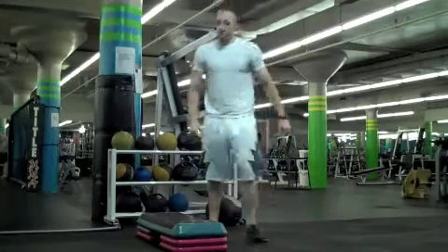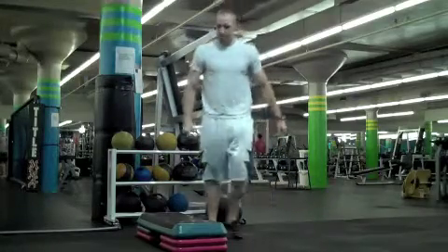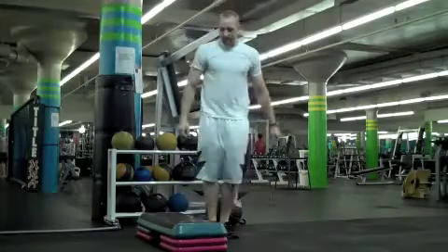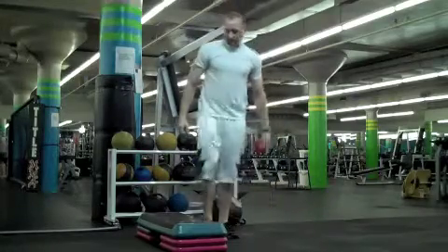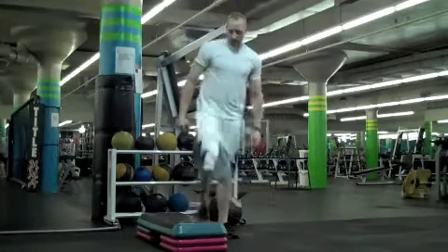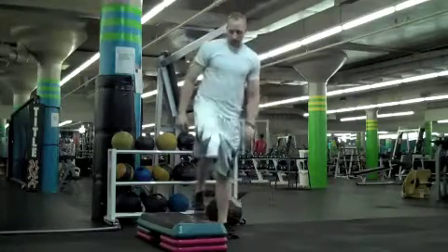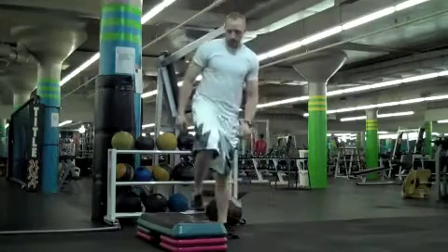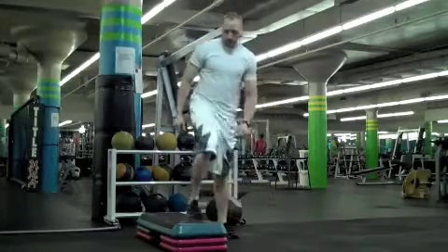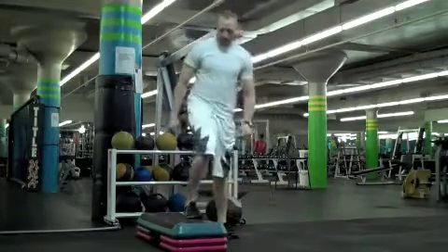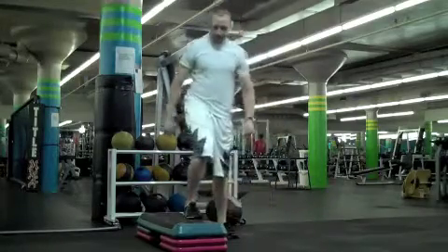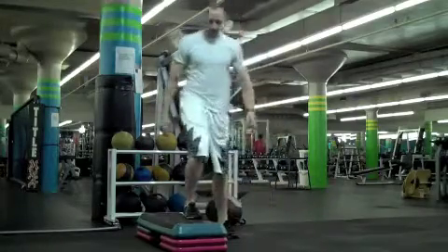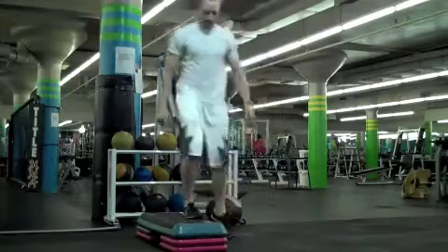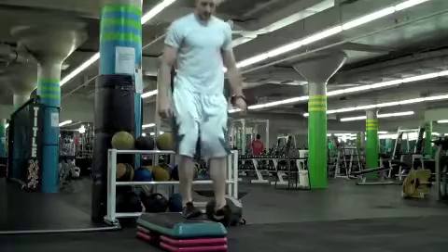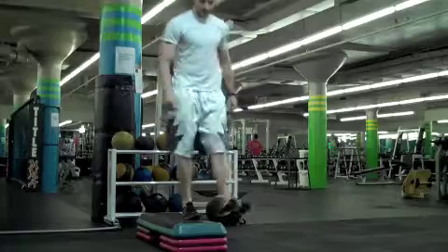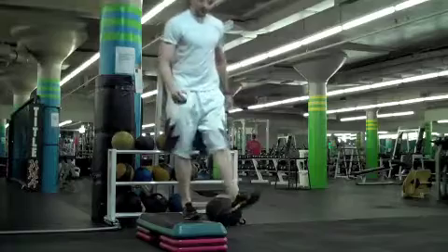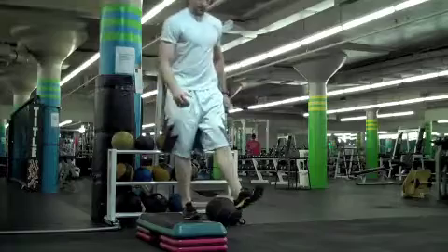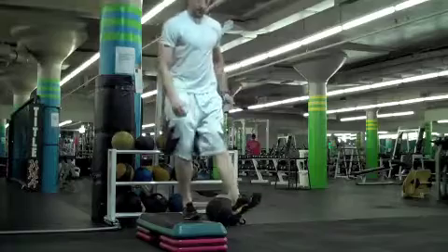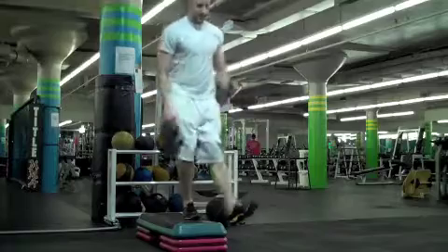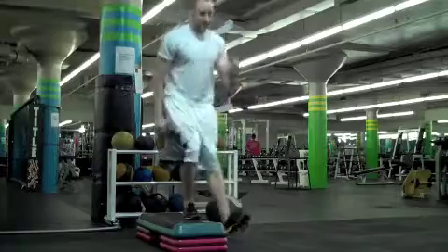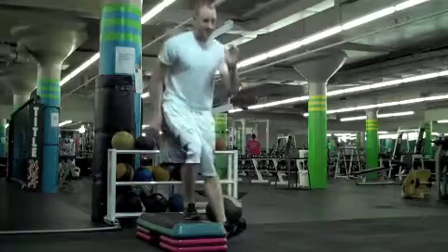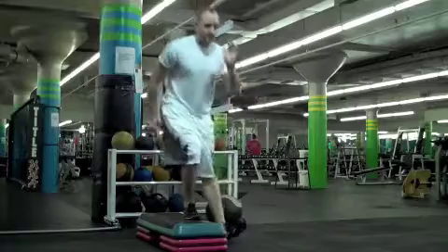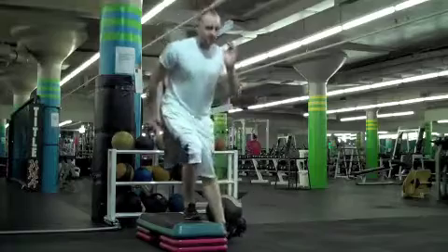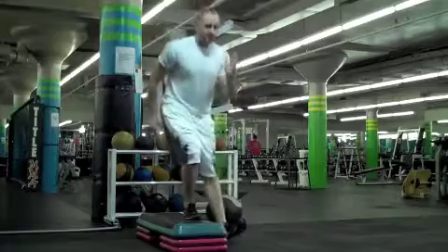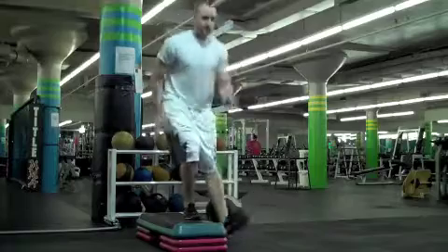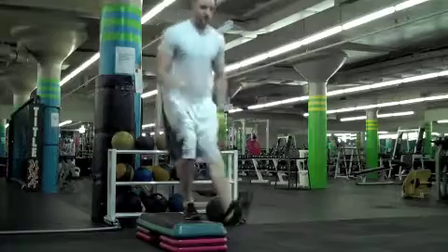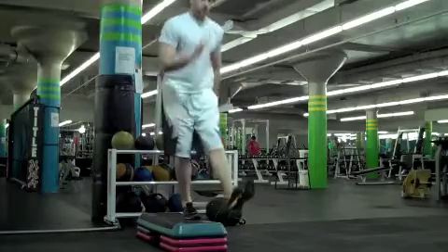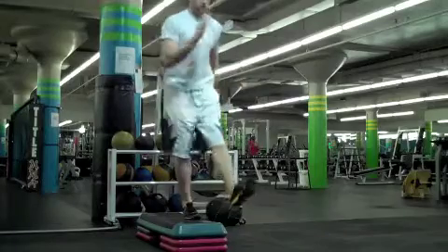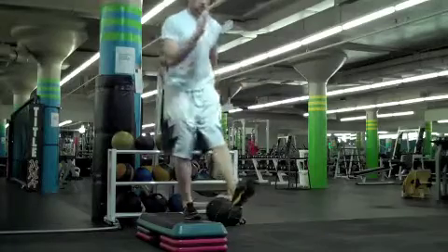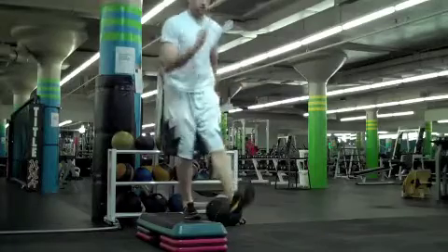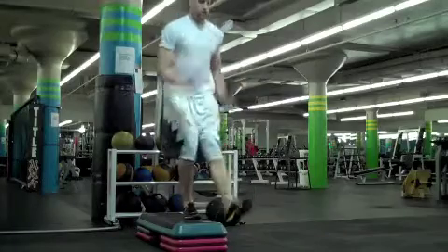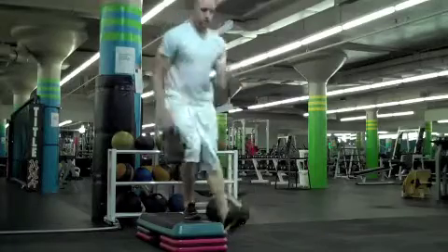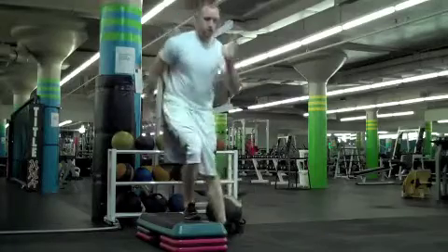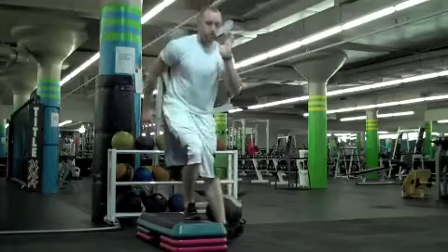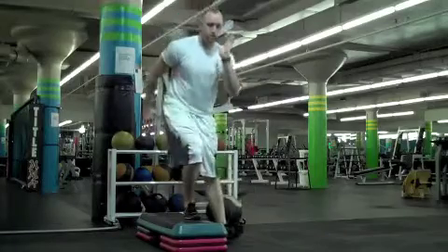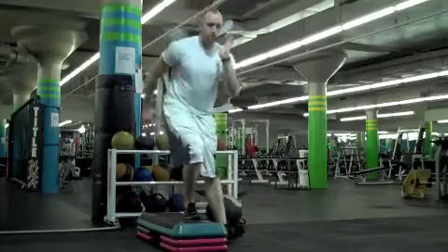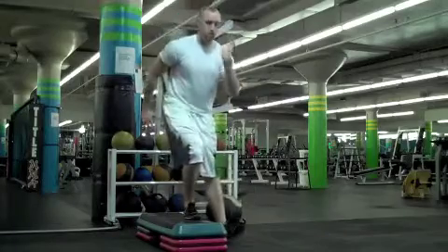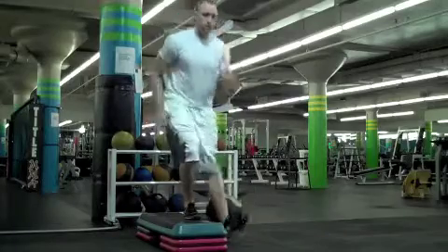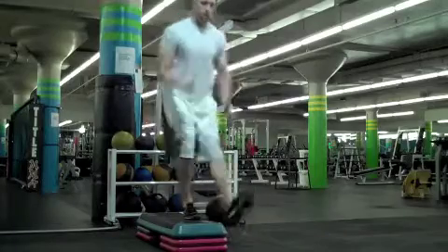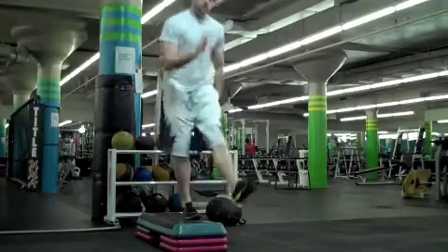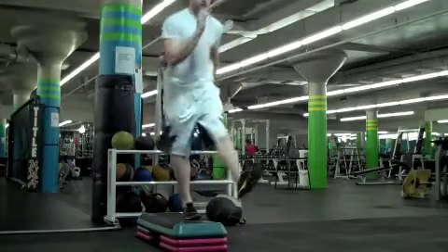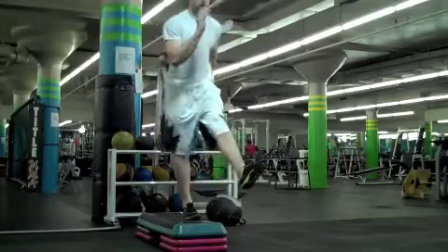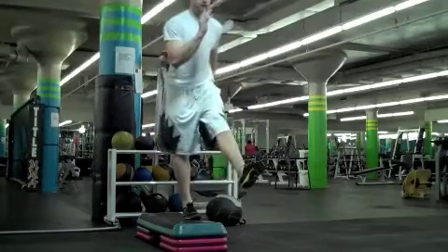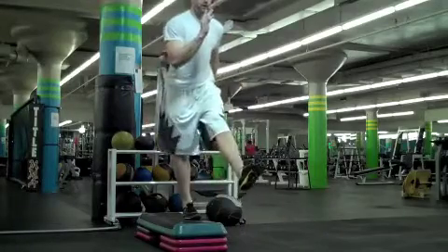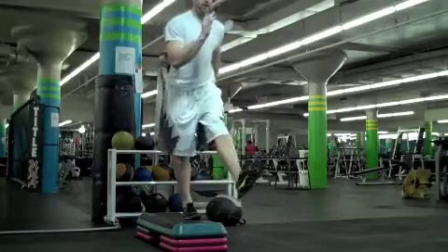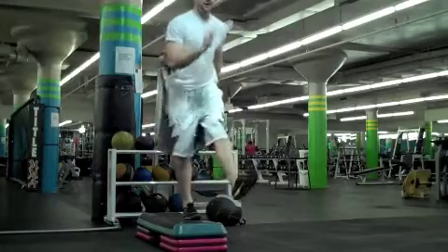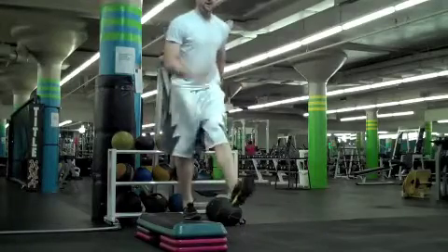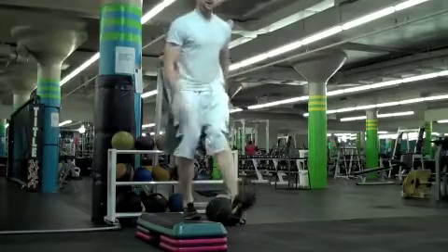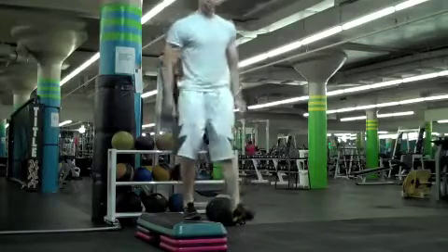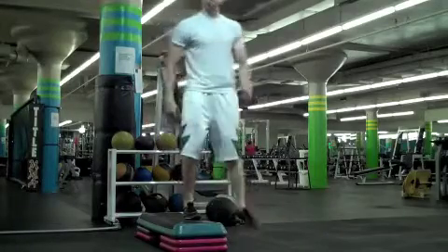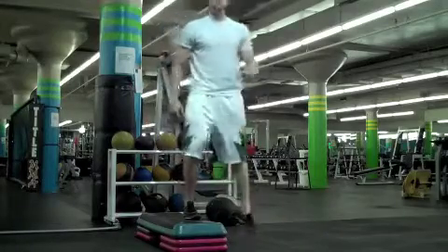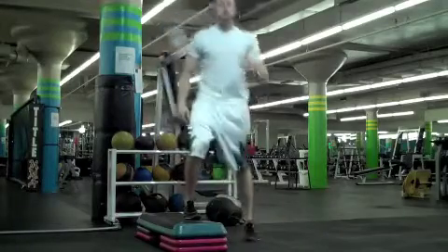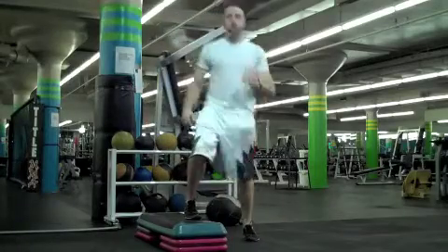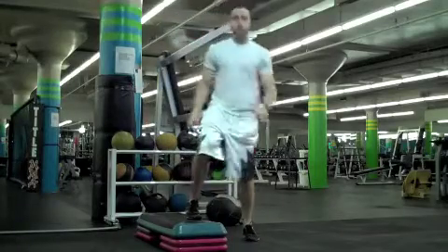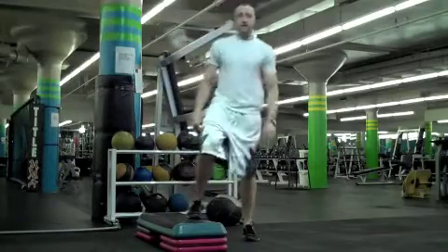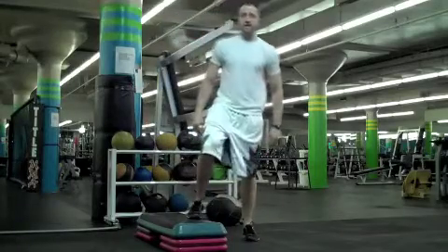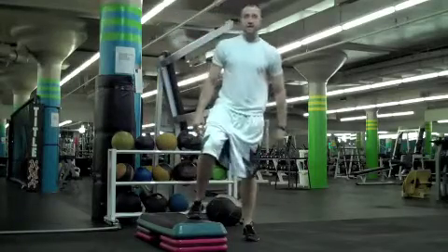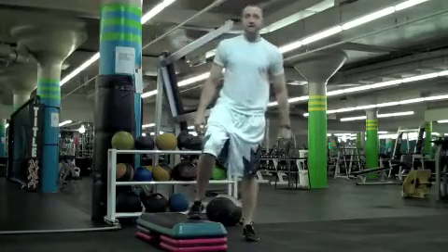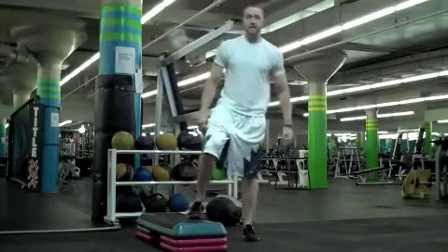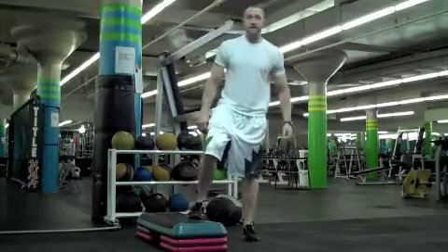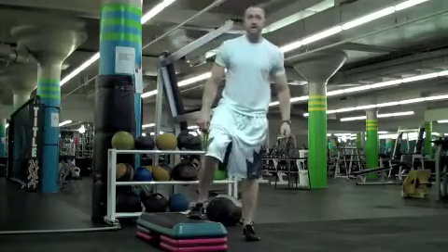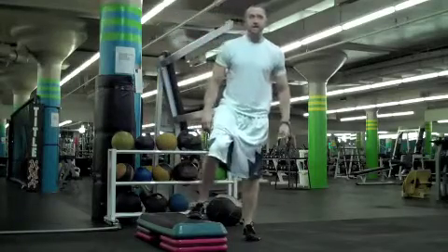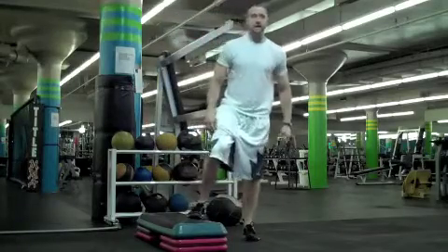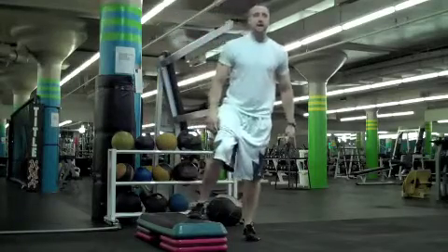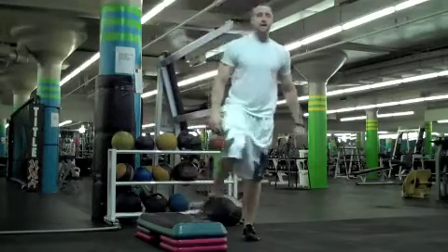Pistol squats. Tap the heel, come back up. 20 each leg like that.